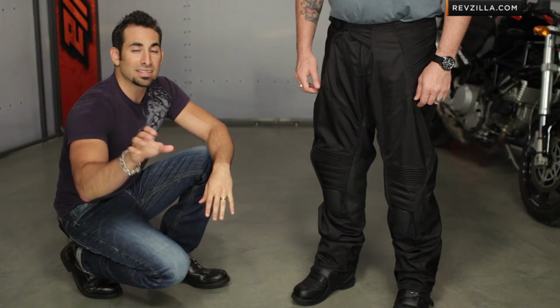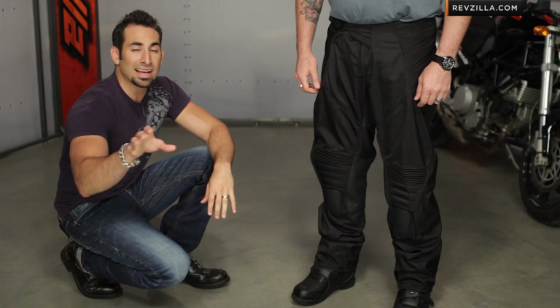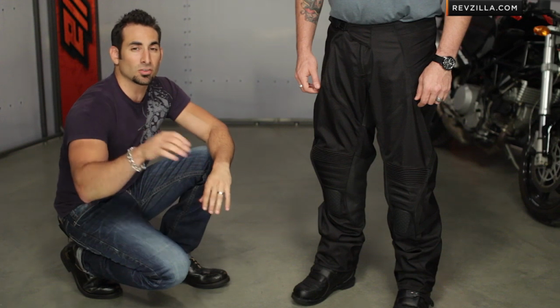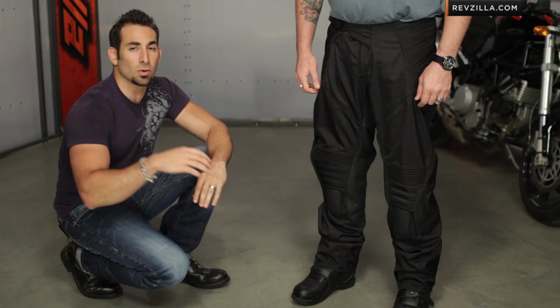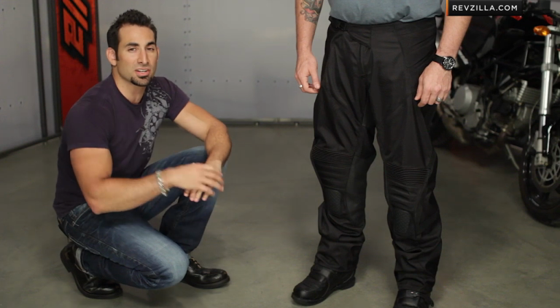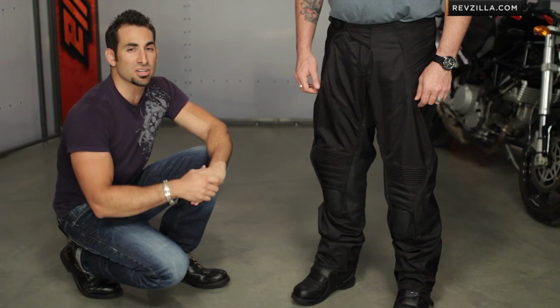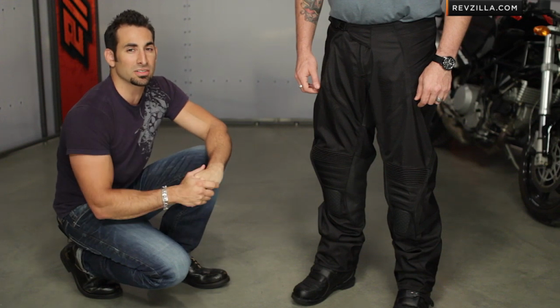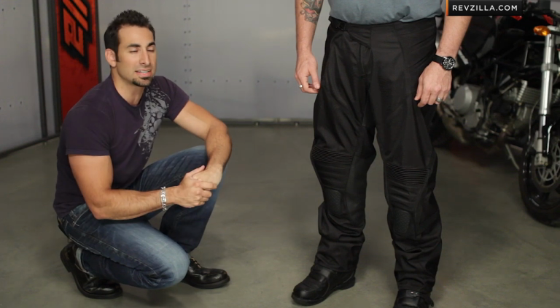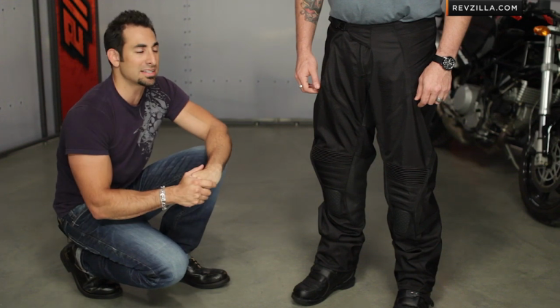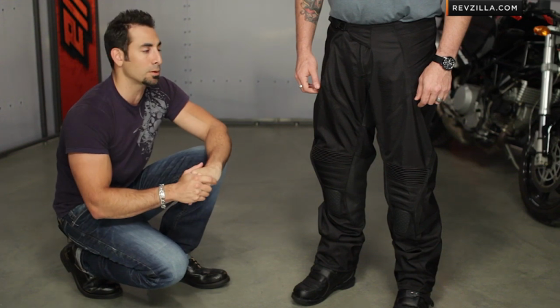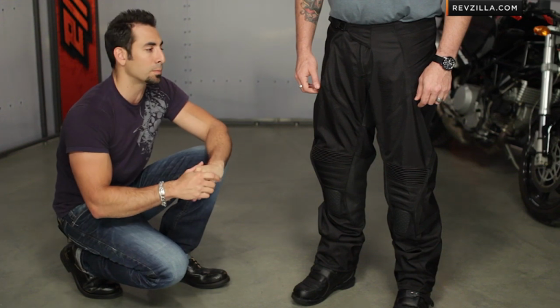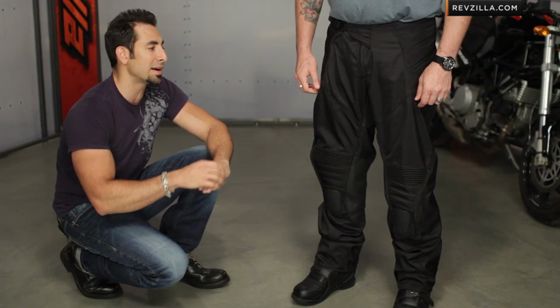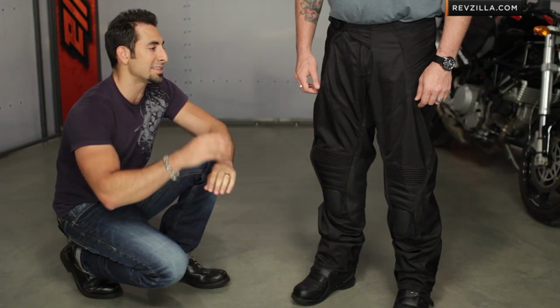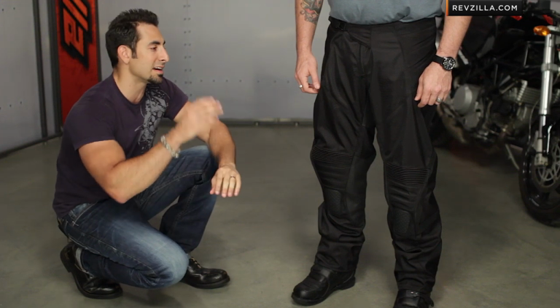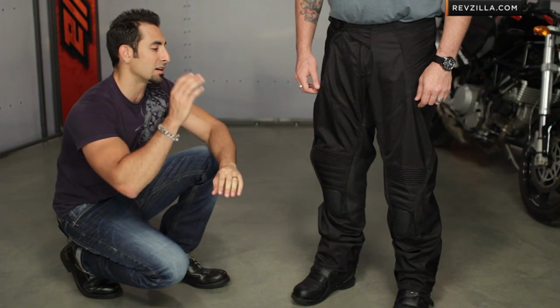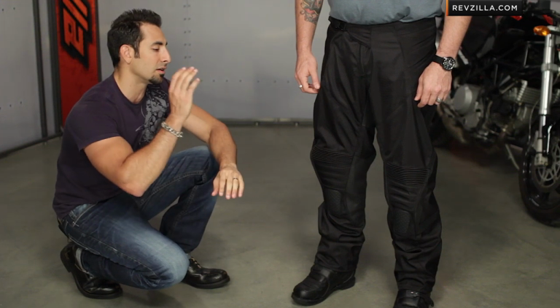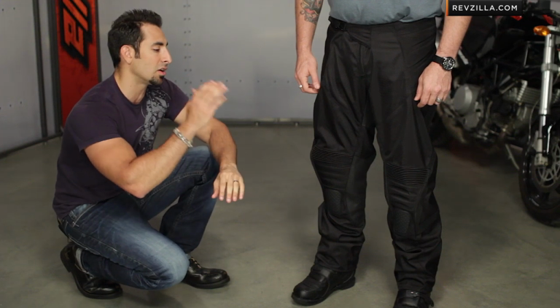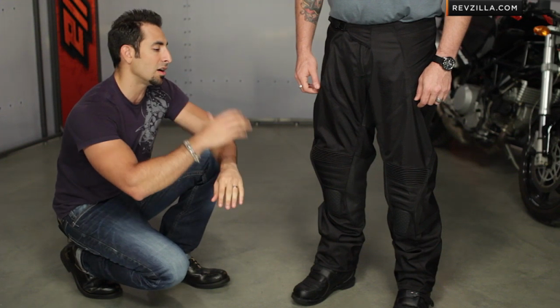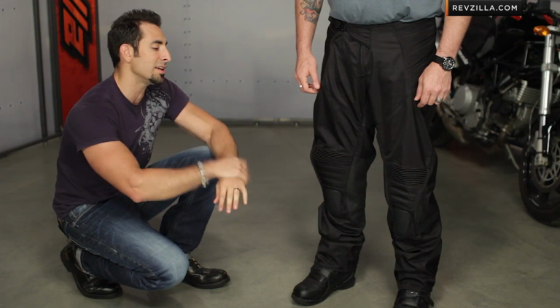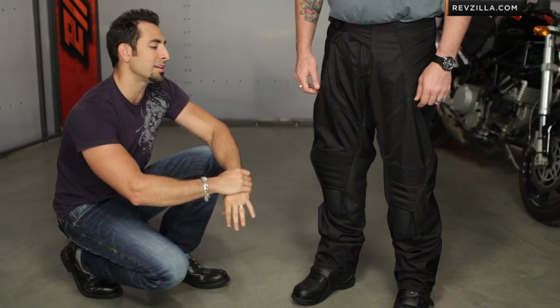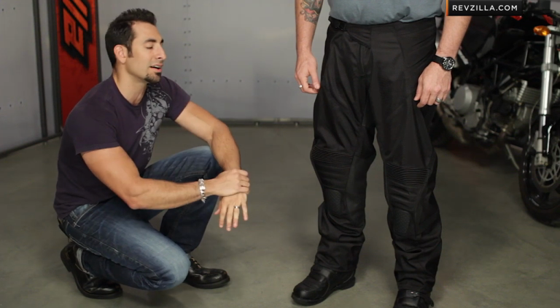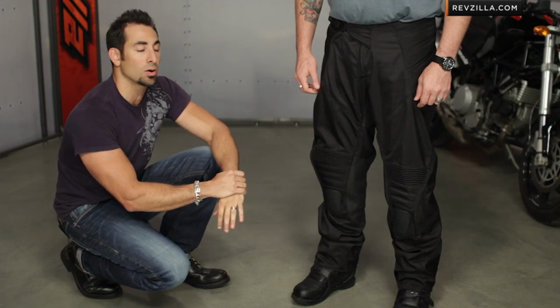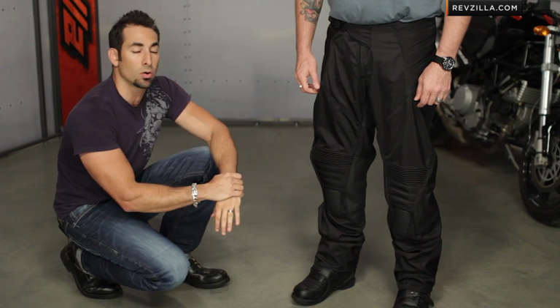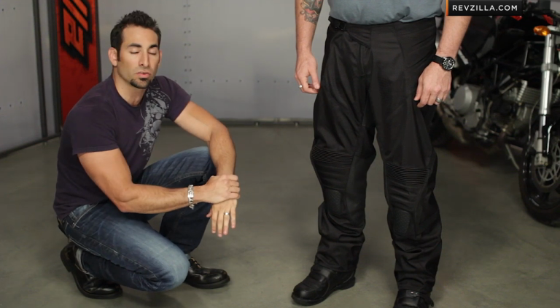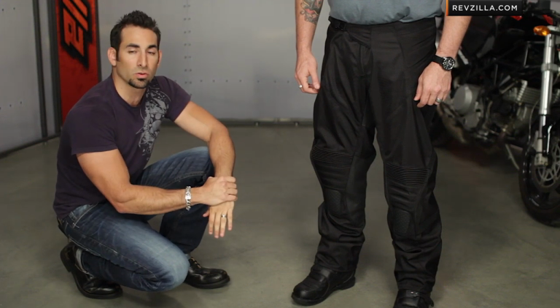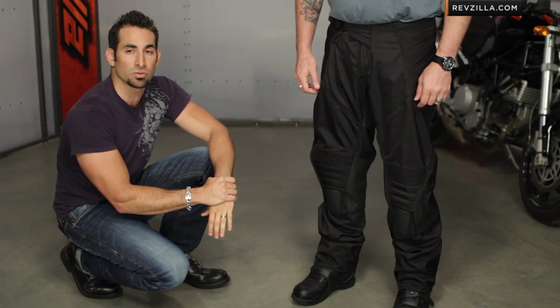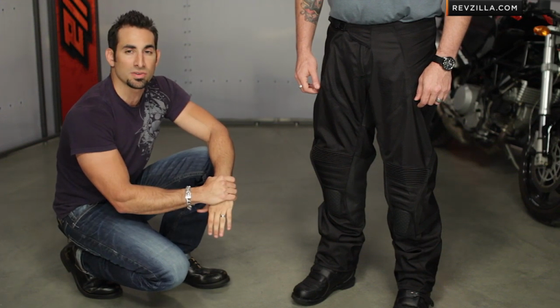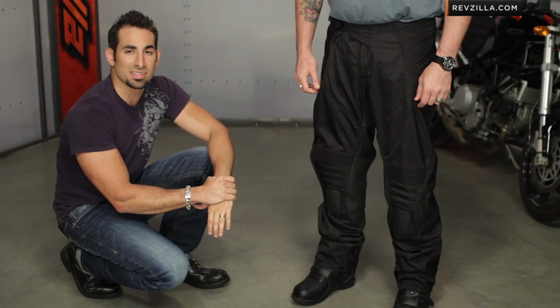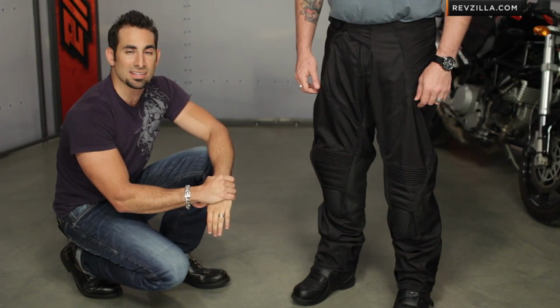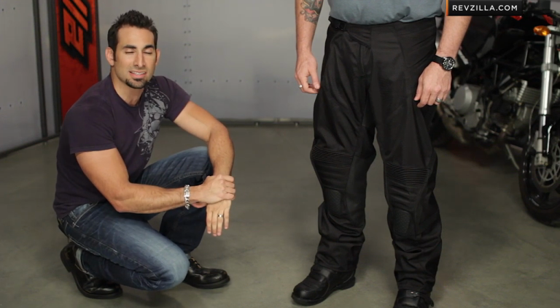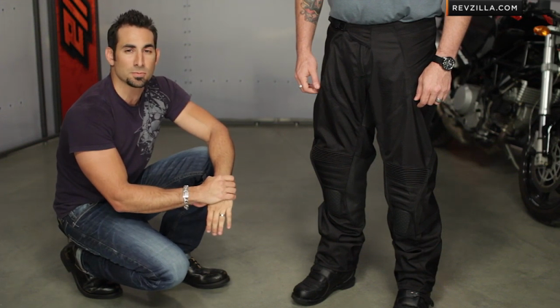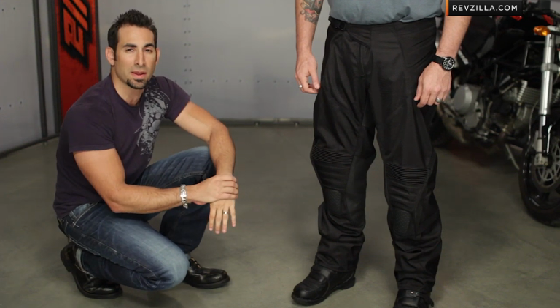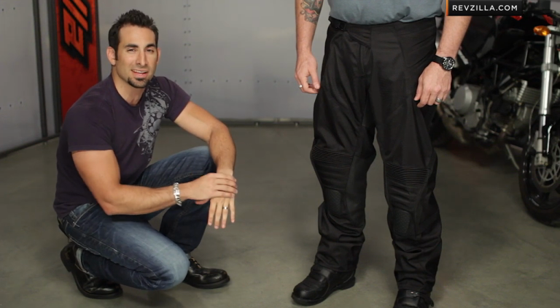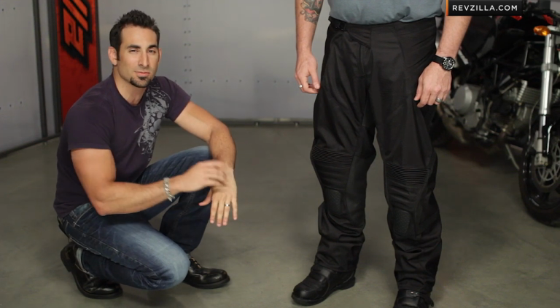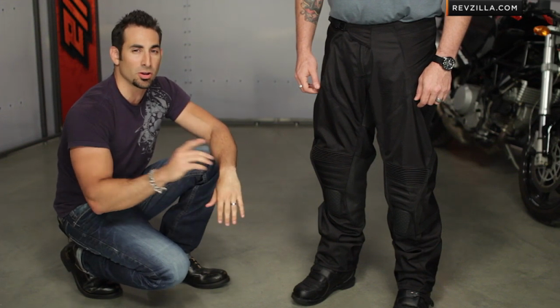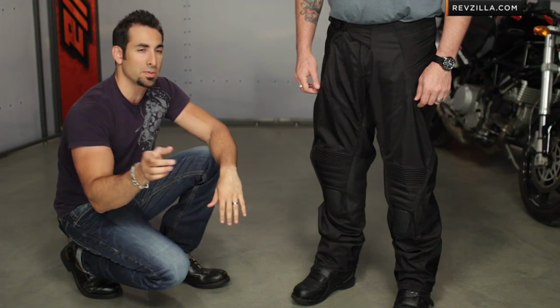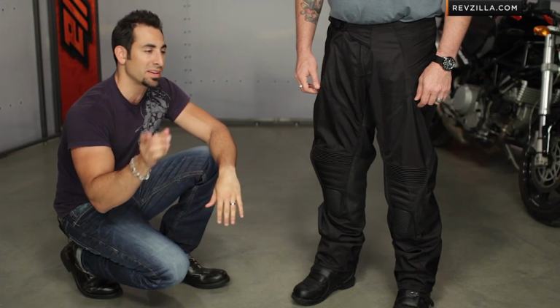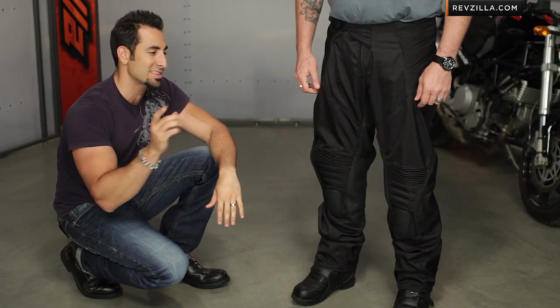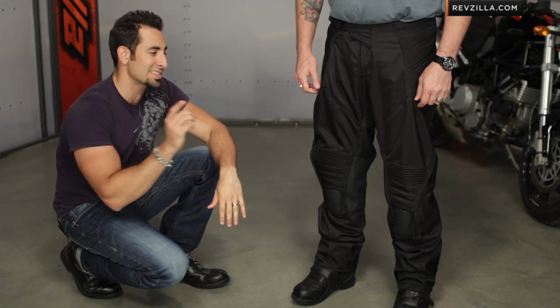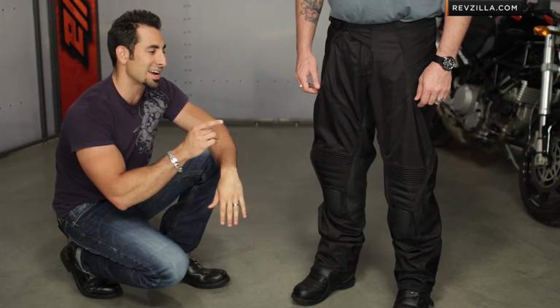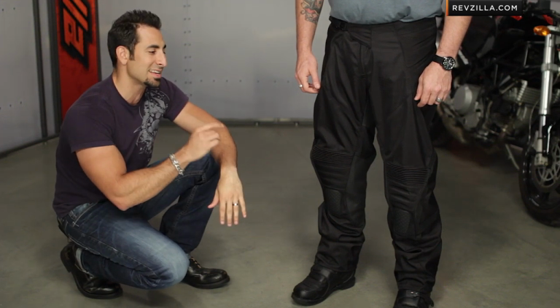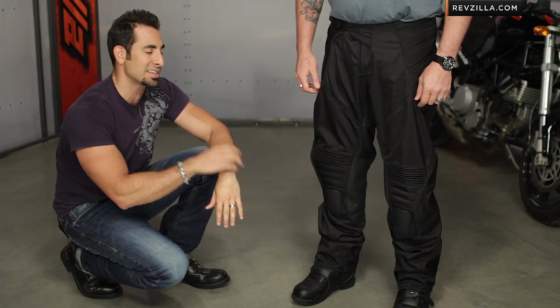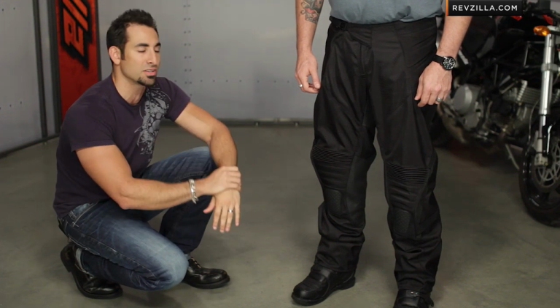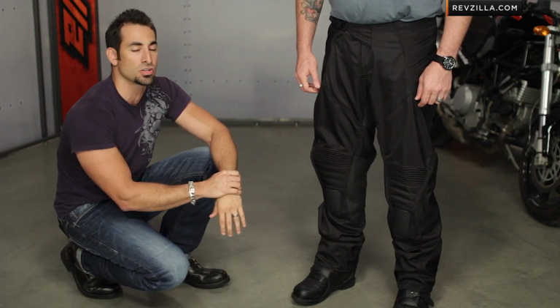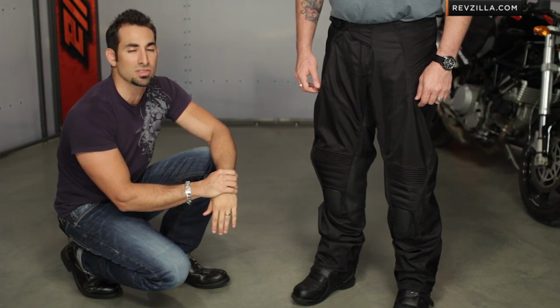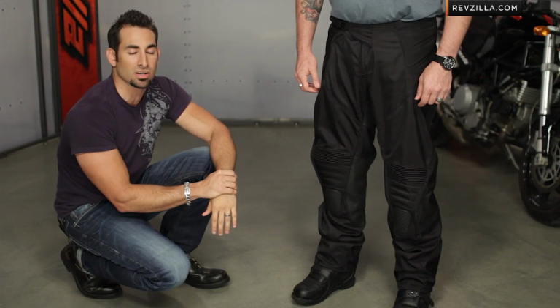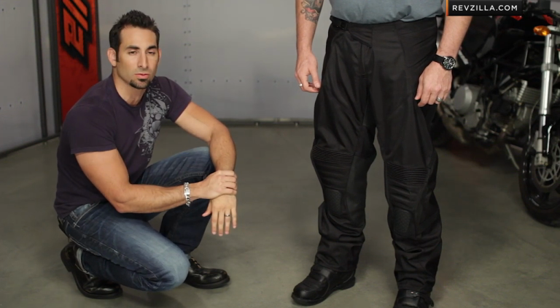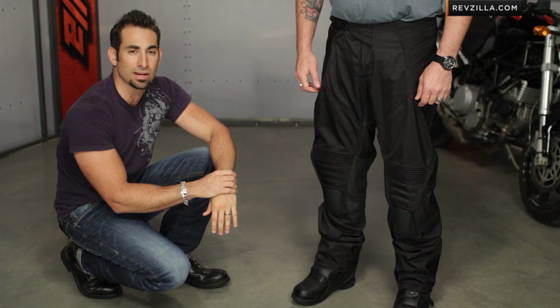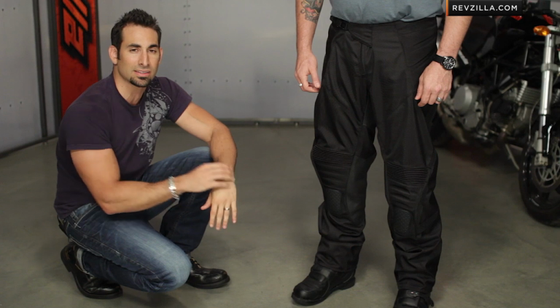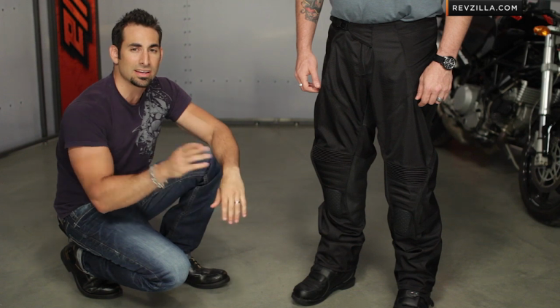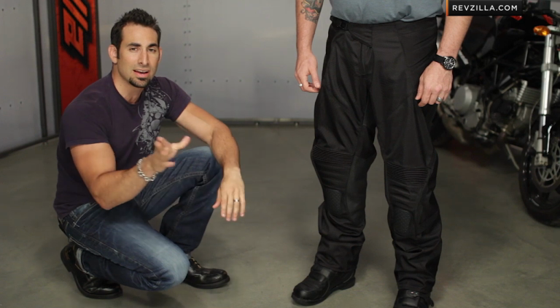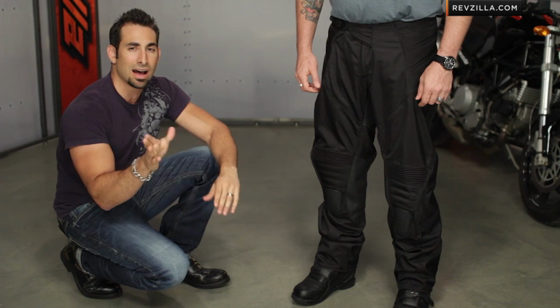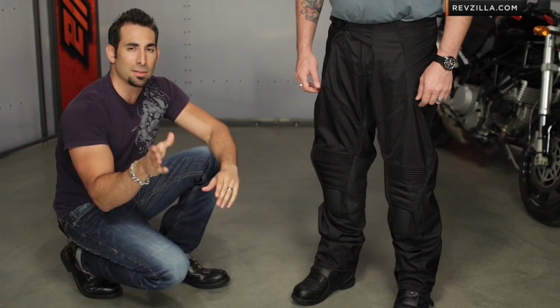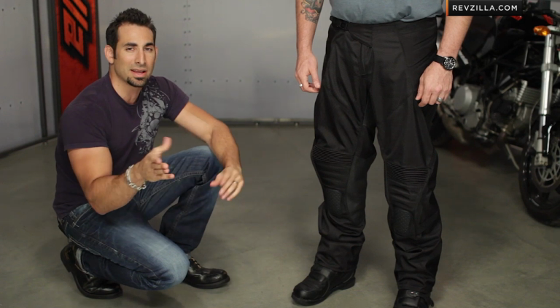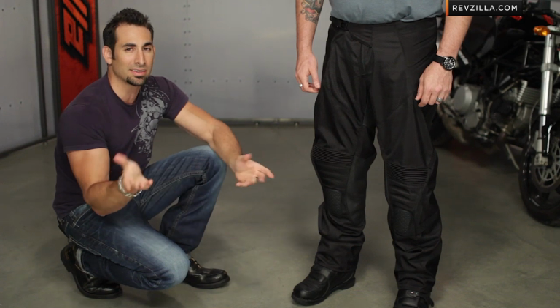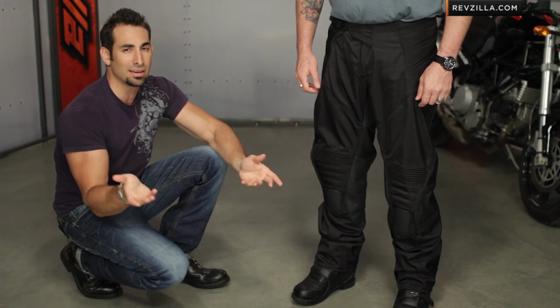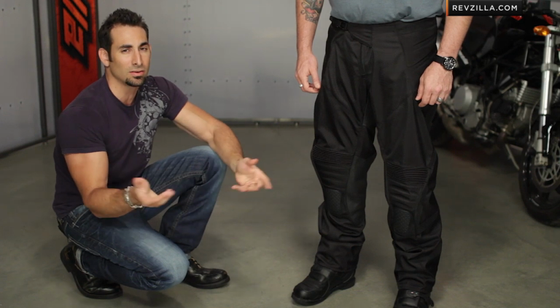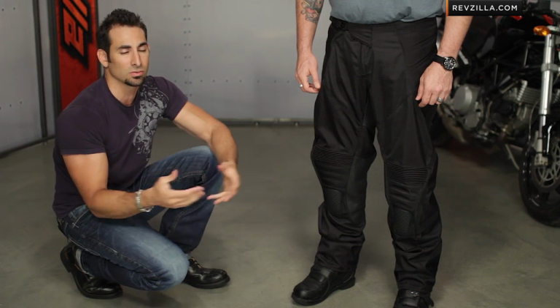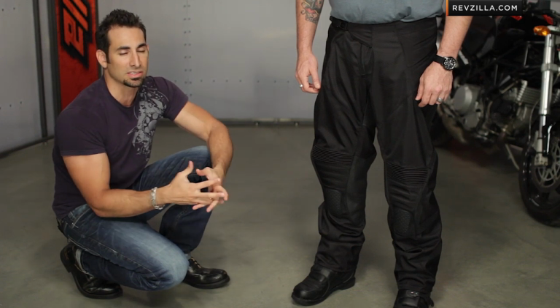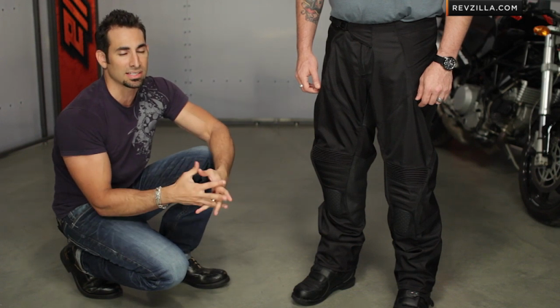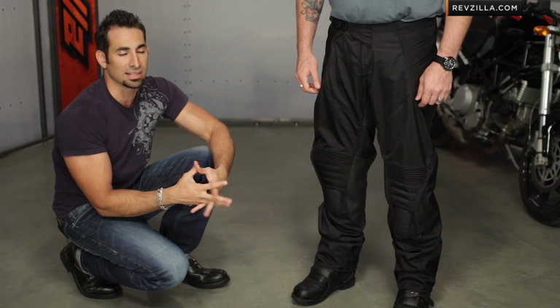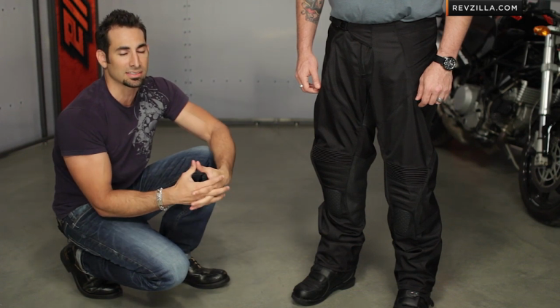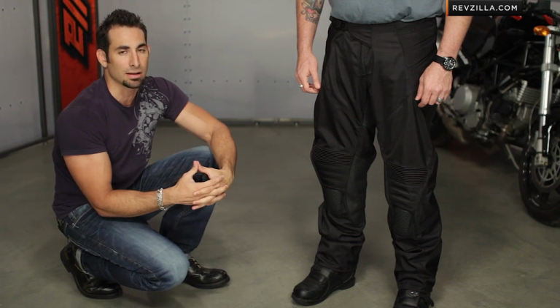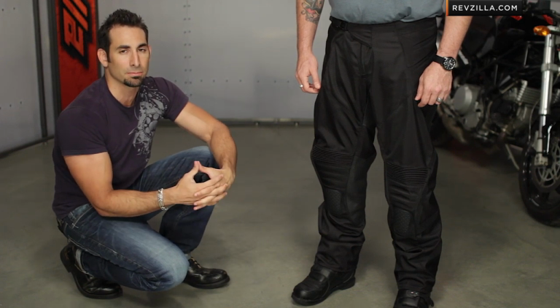Thanks for watching our detailed breakdown of the Icon Overlord Resistance pants. We hope you can size it and choose it correctly. I'm Anthony — we'll see you next time.